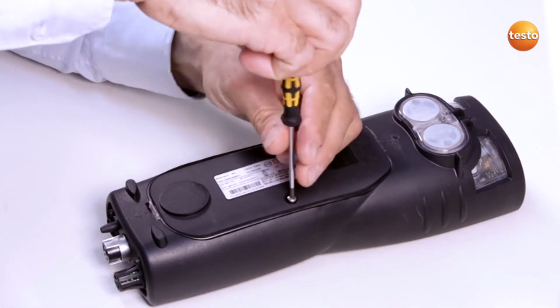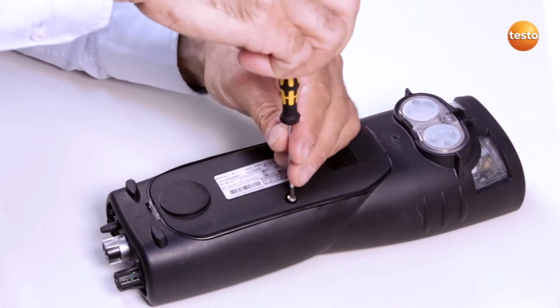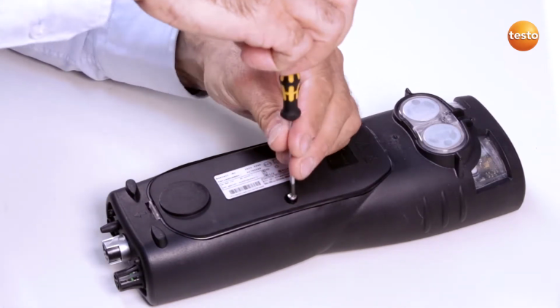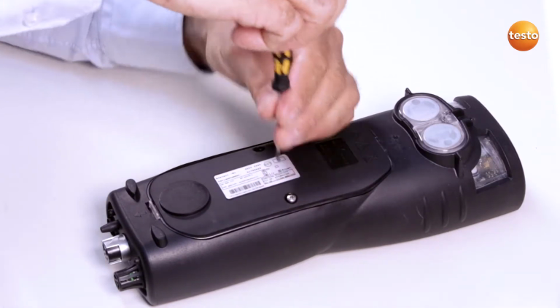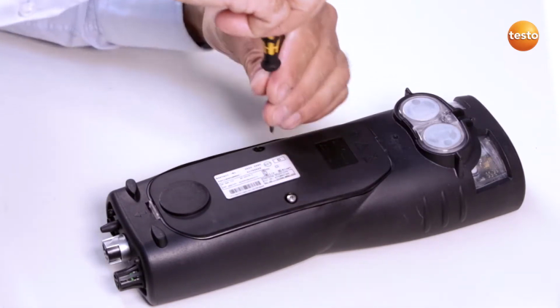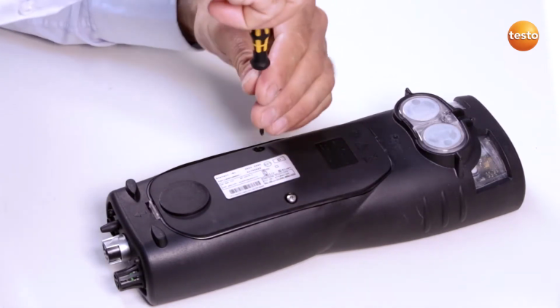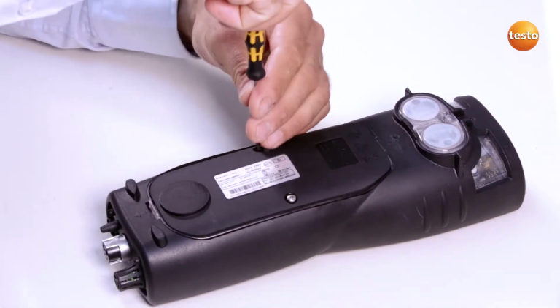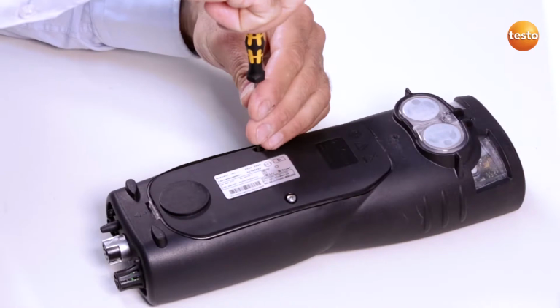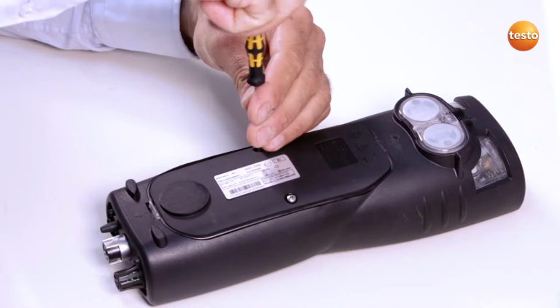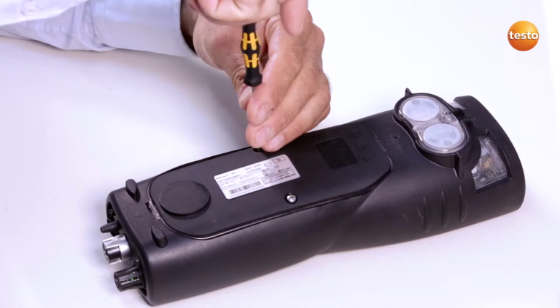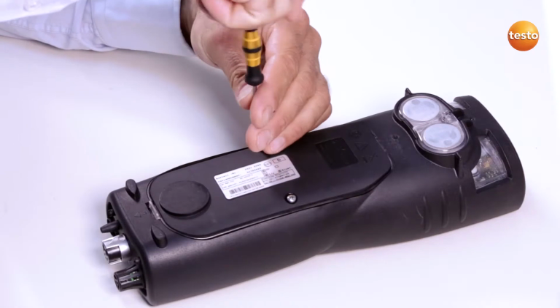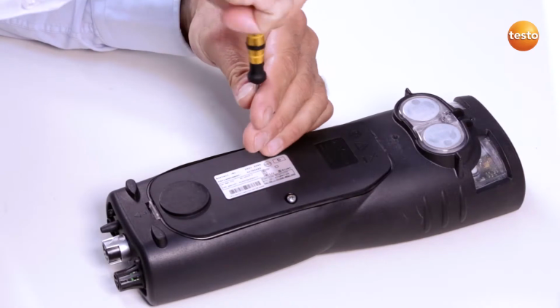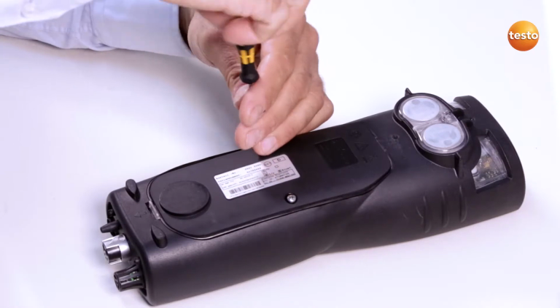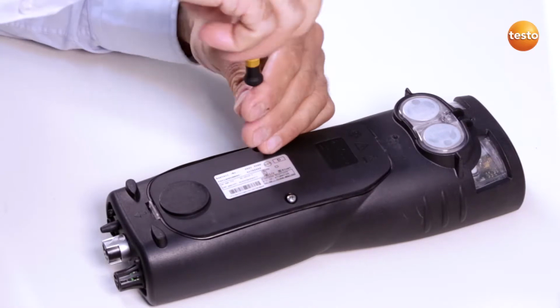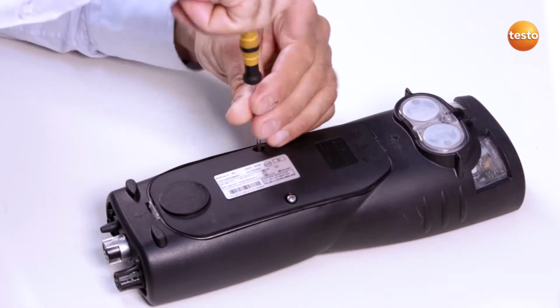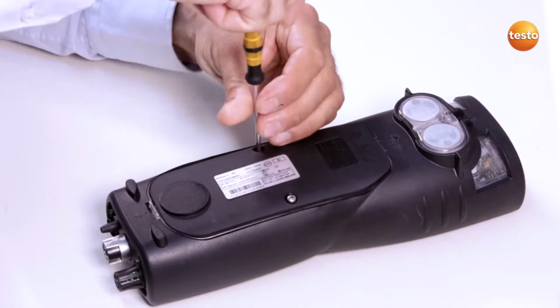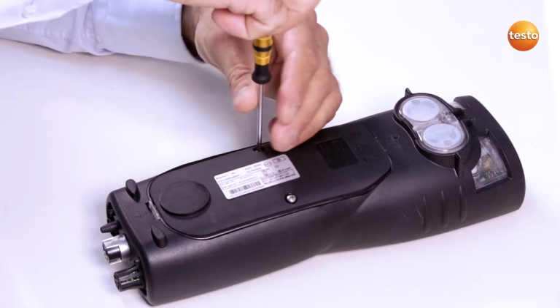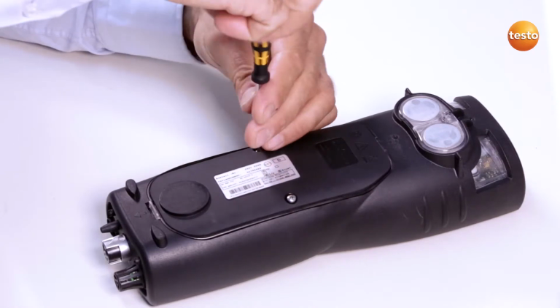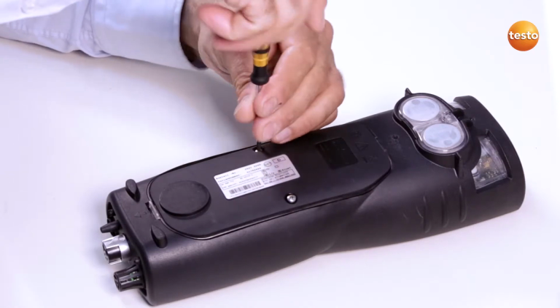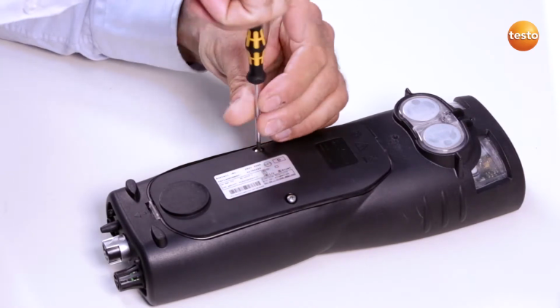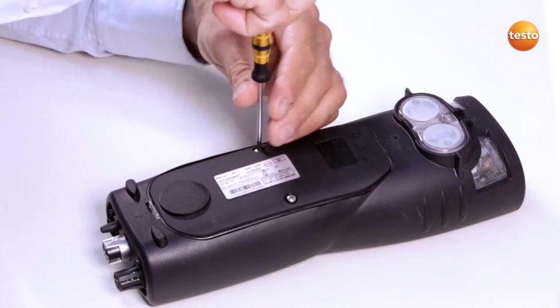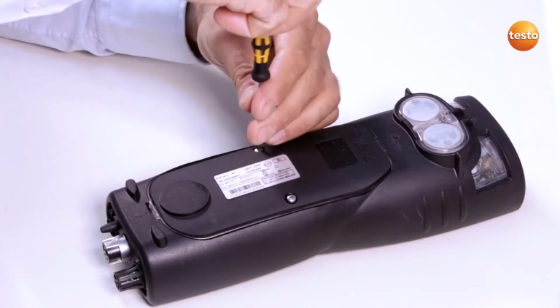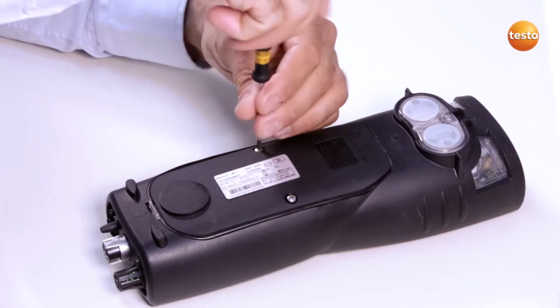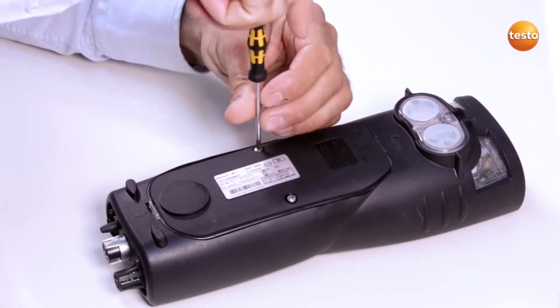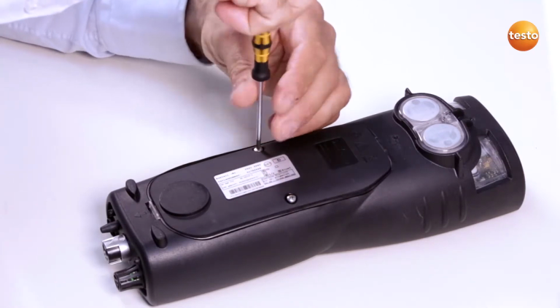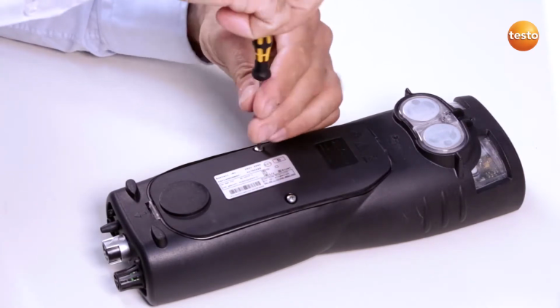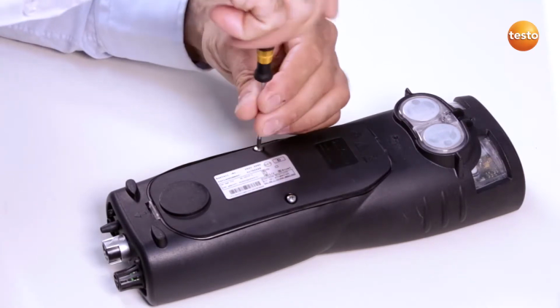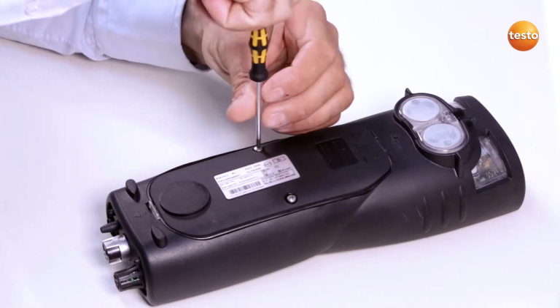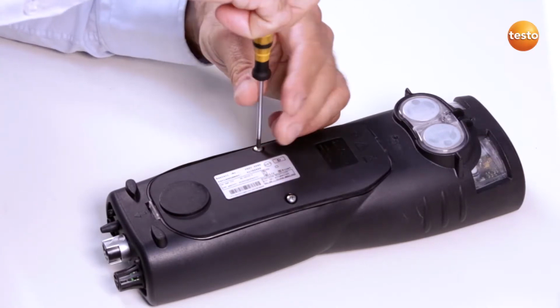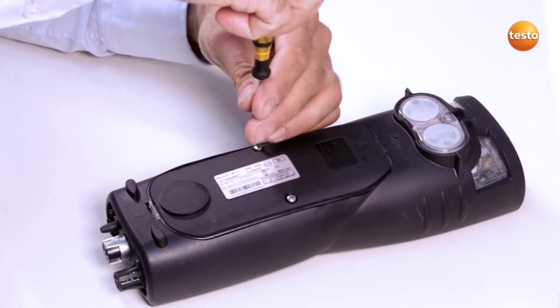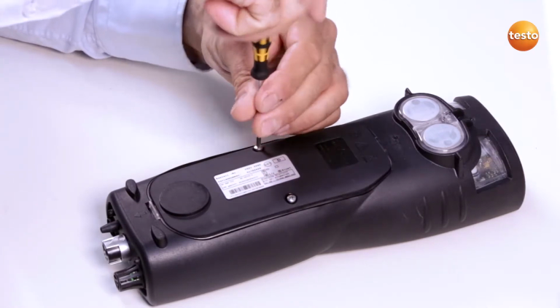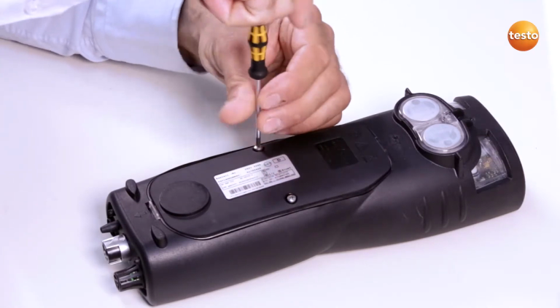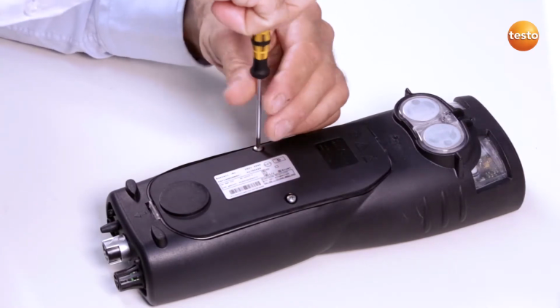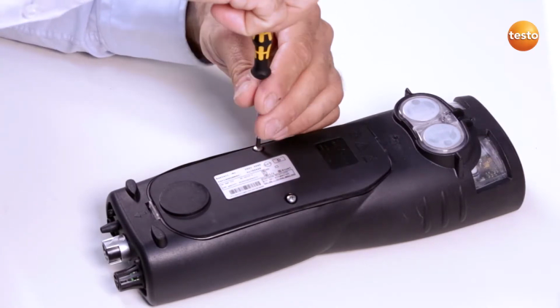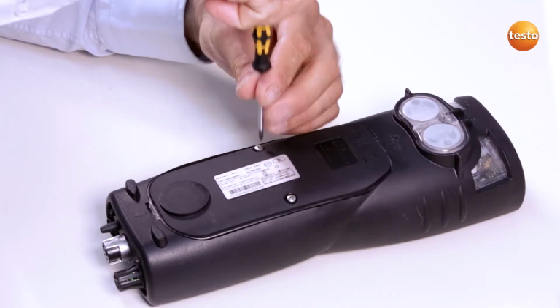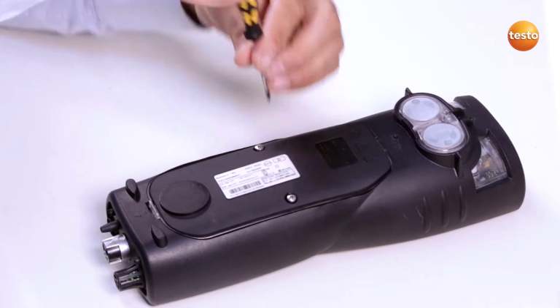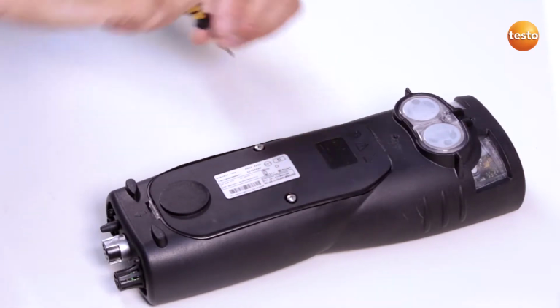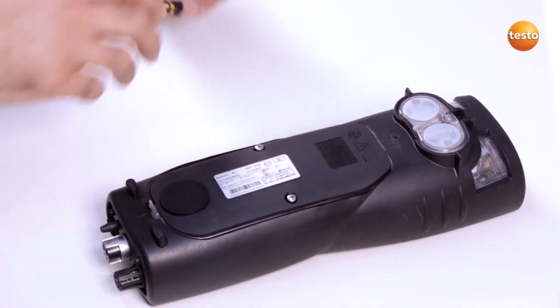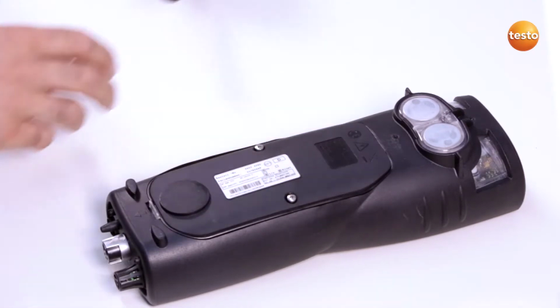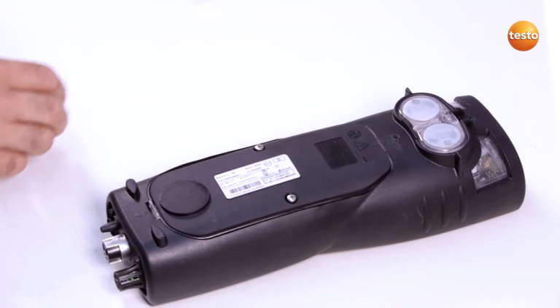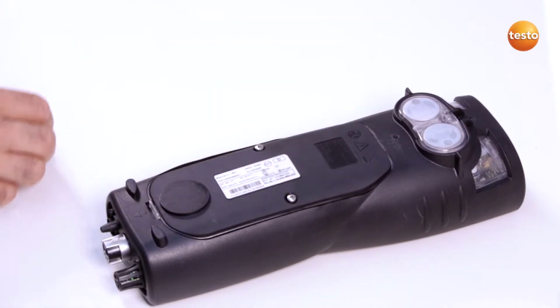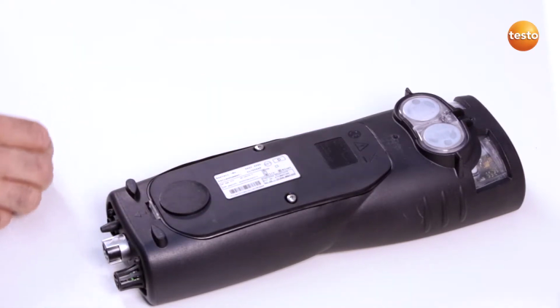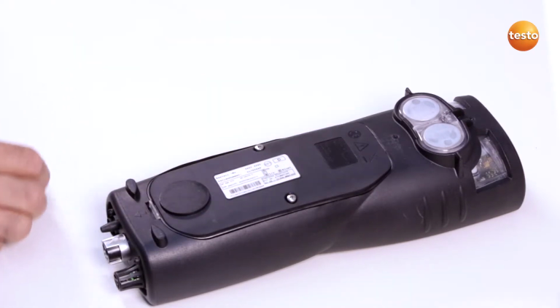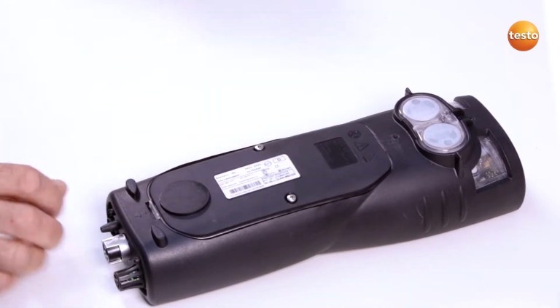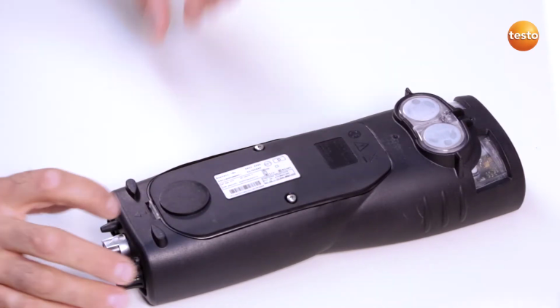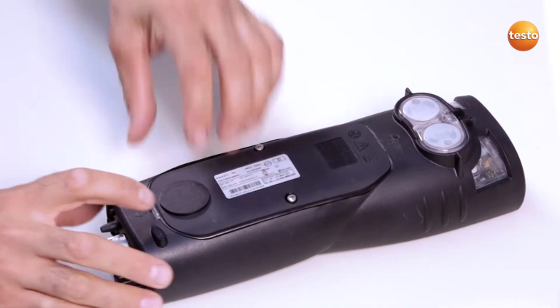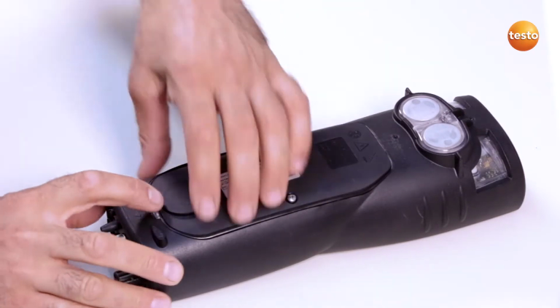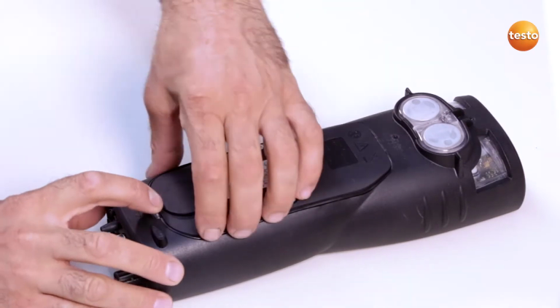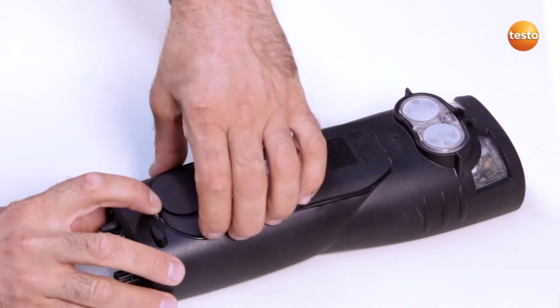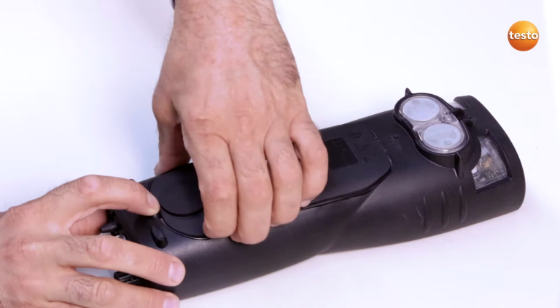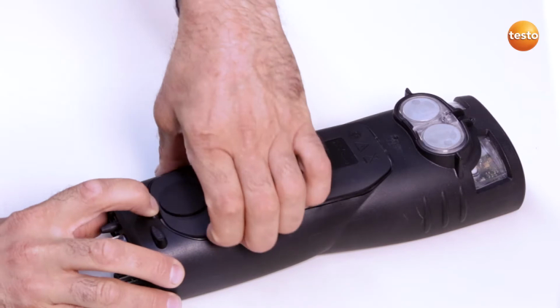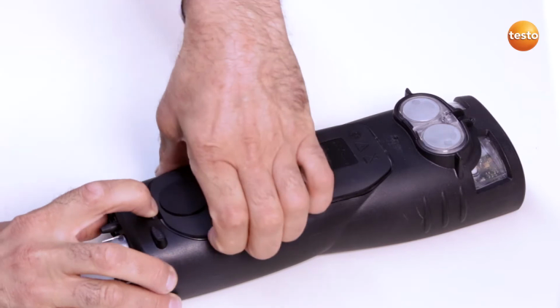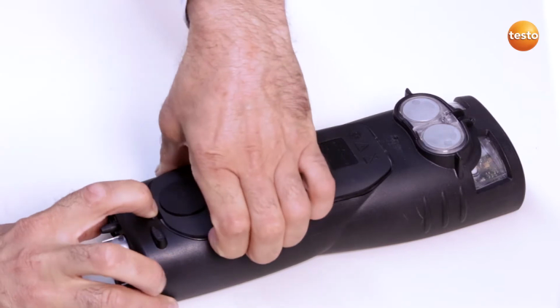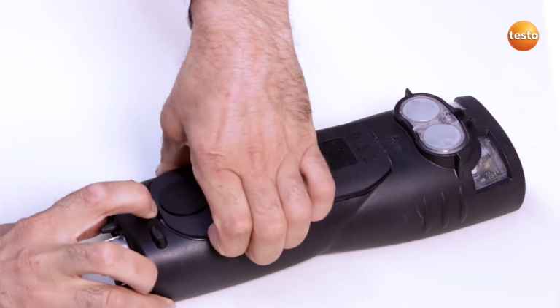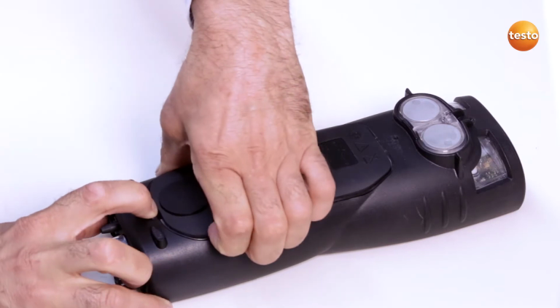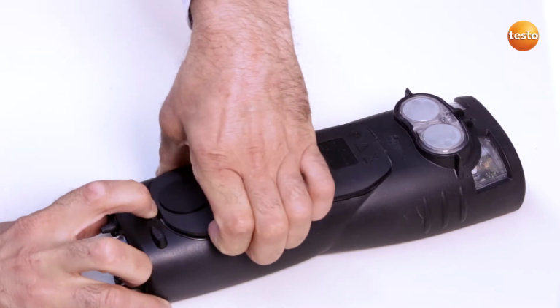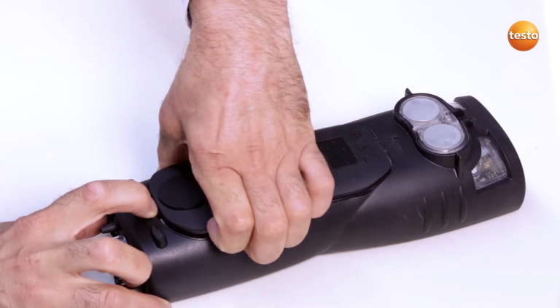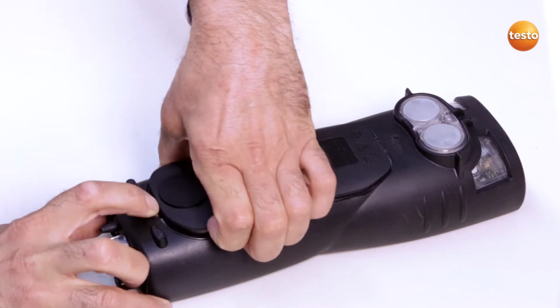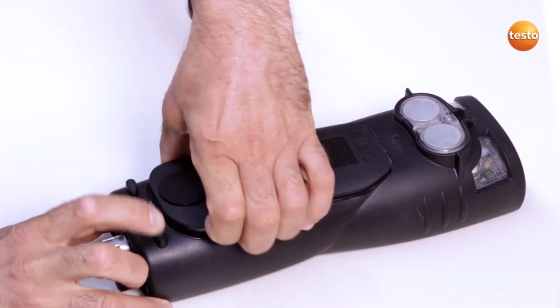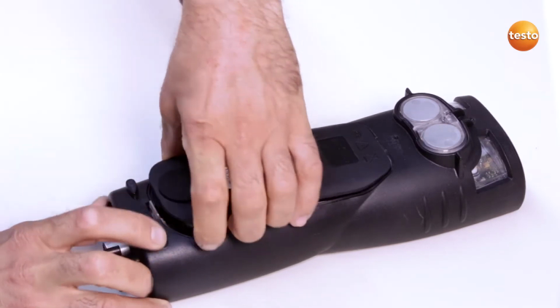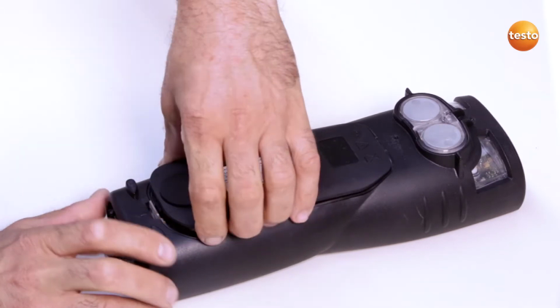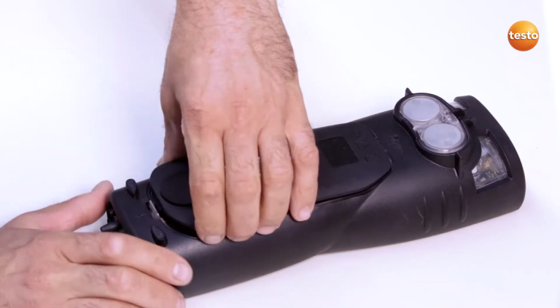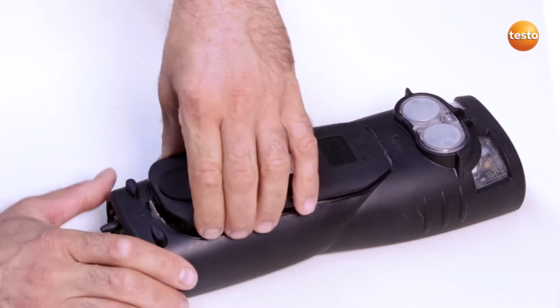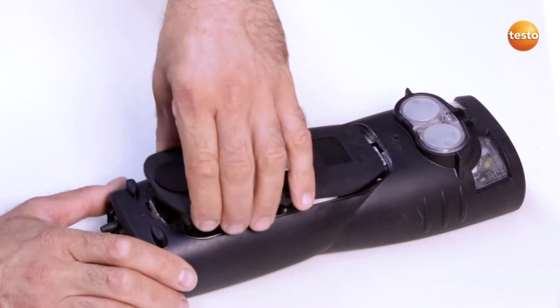To open the instrument cover, I undo the screws. I can then open the clip in the direction of the arrow to remove the service cover.